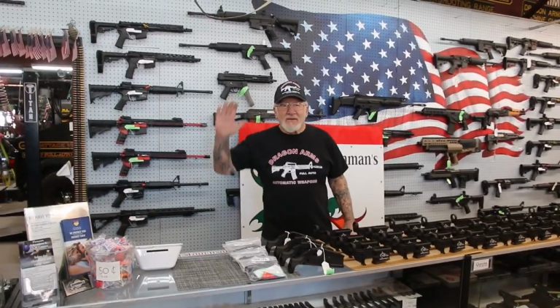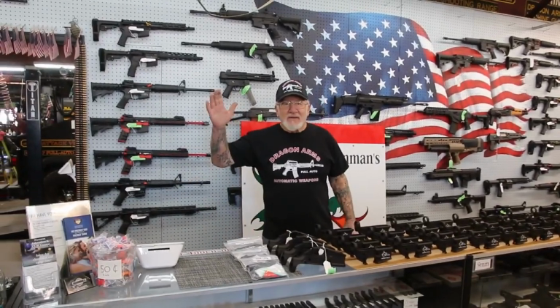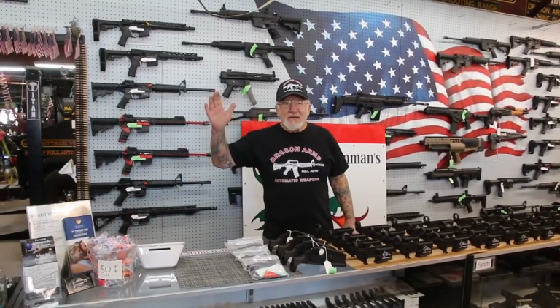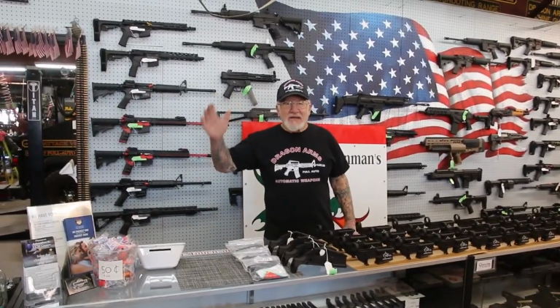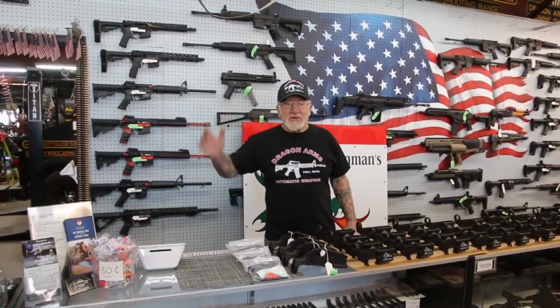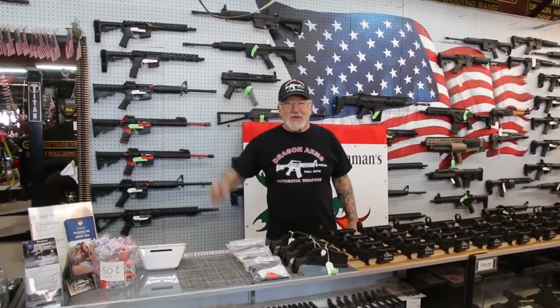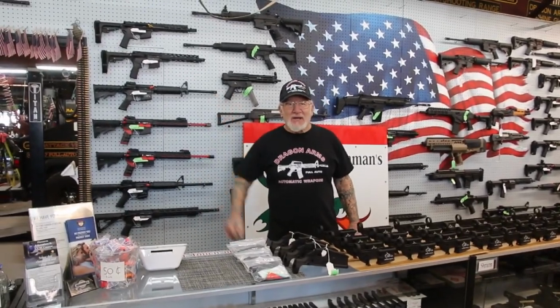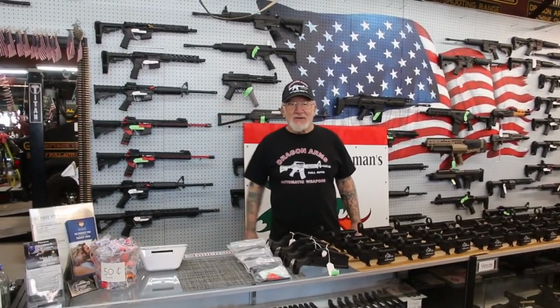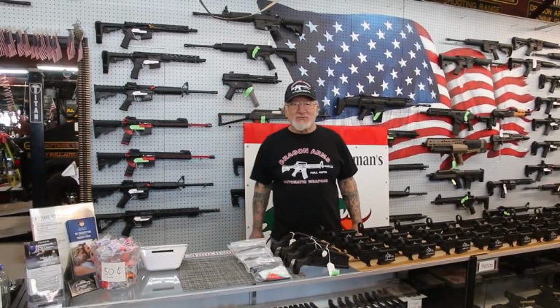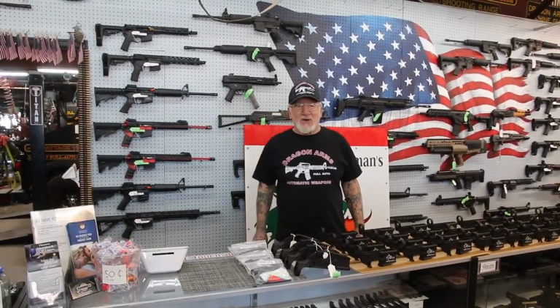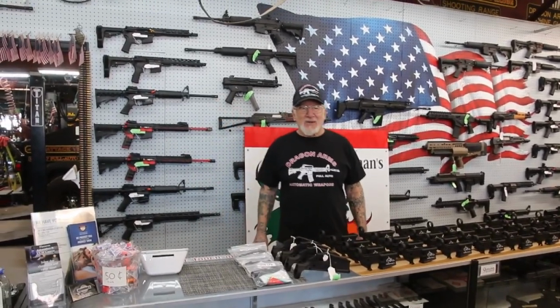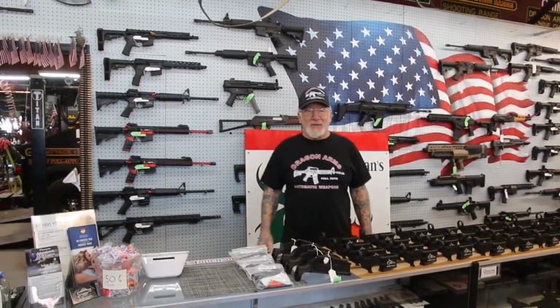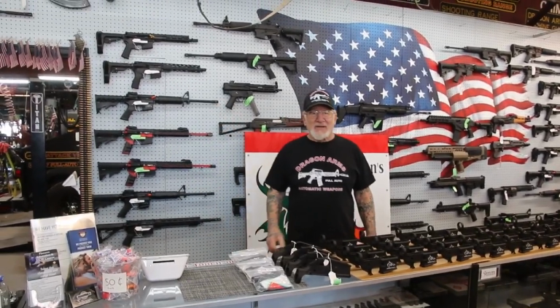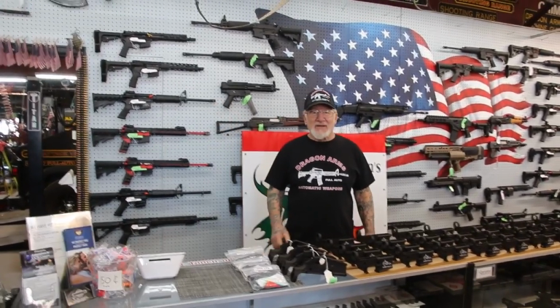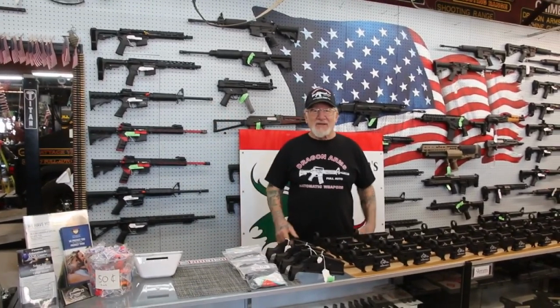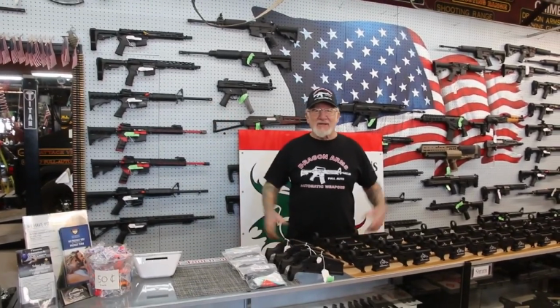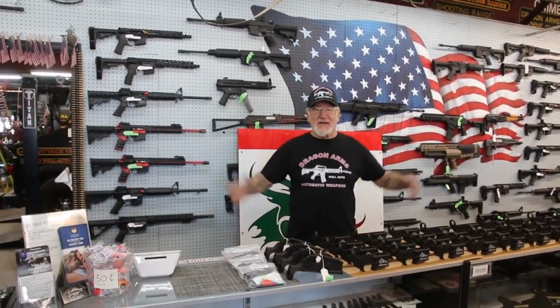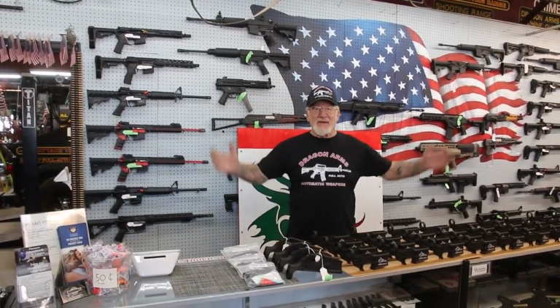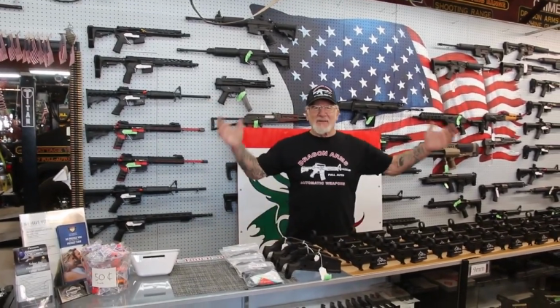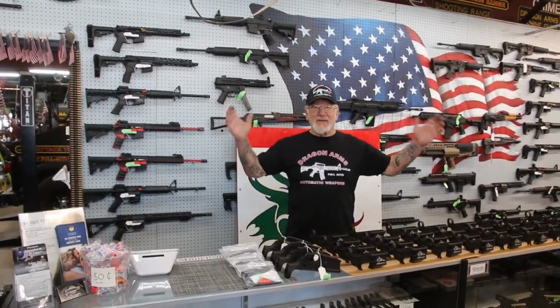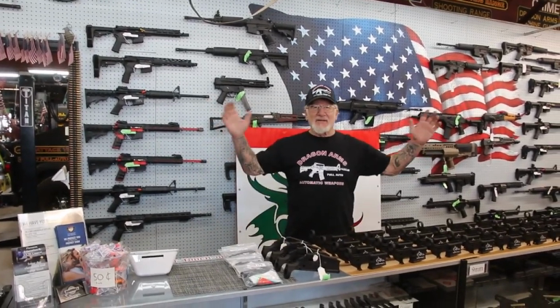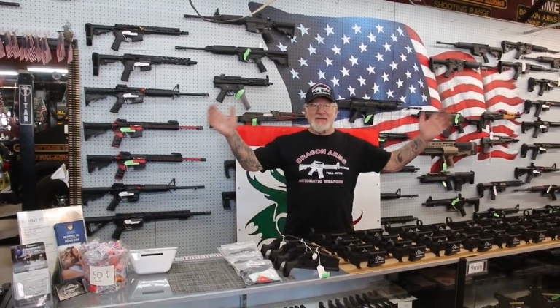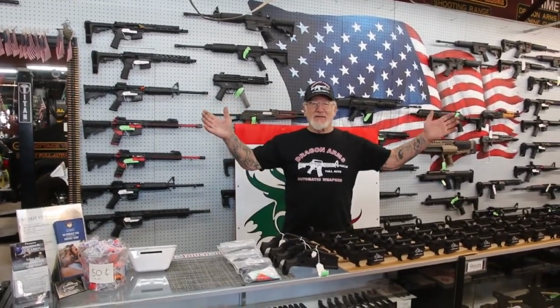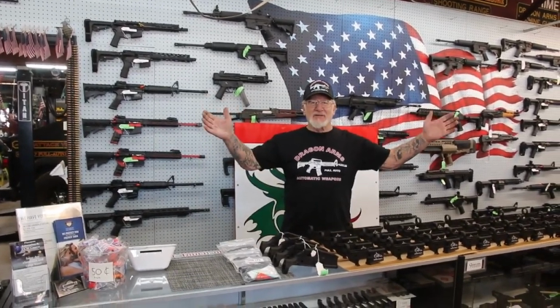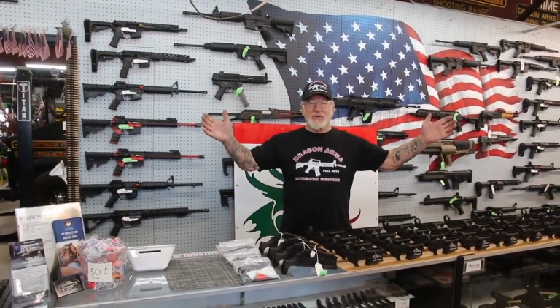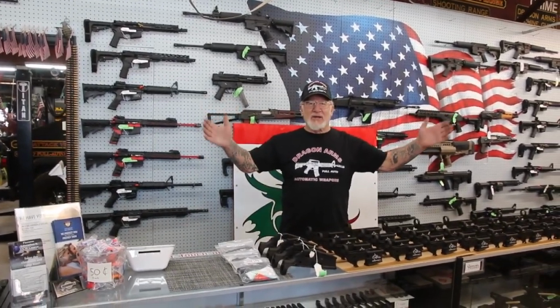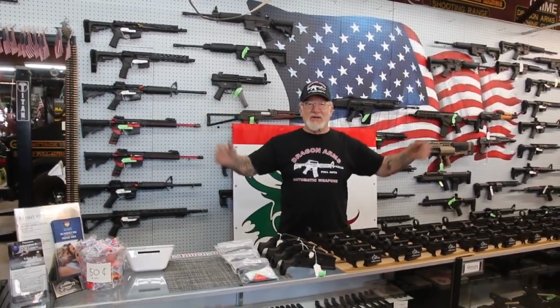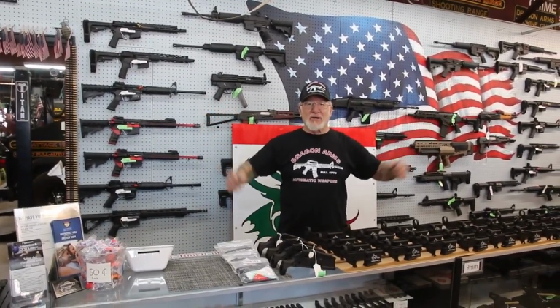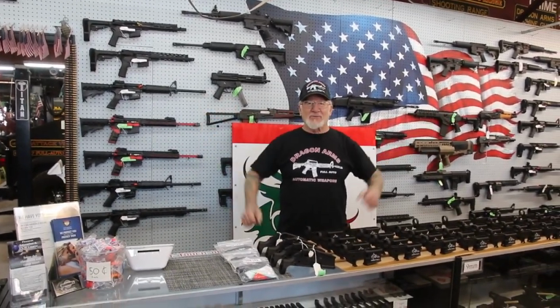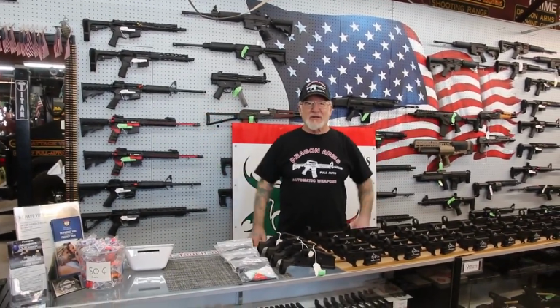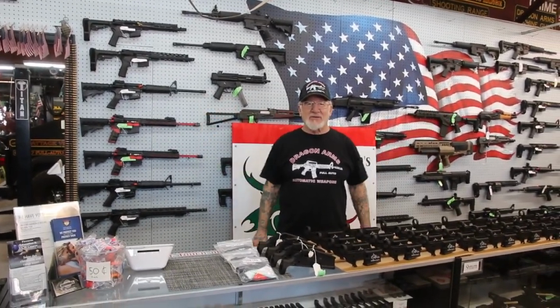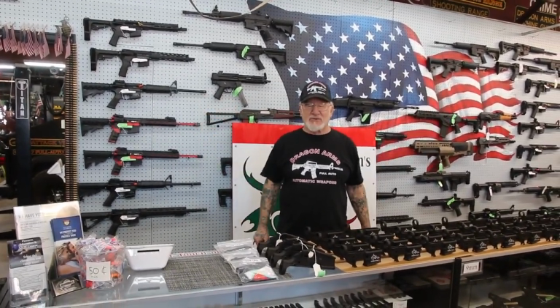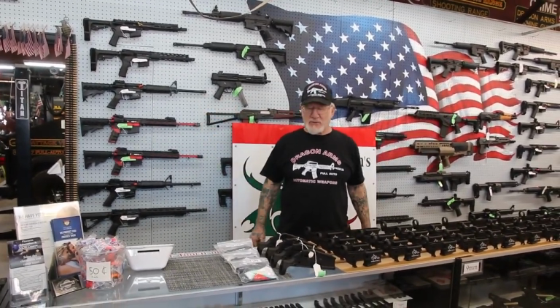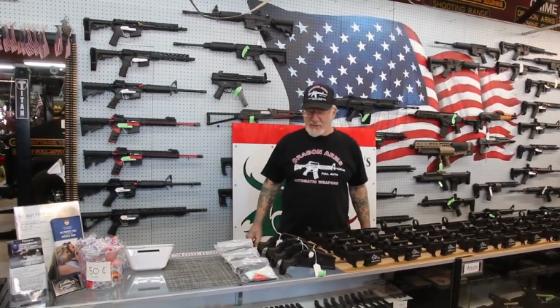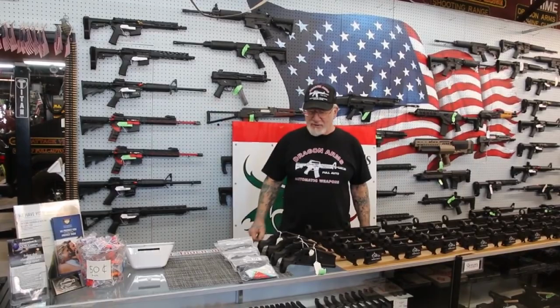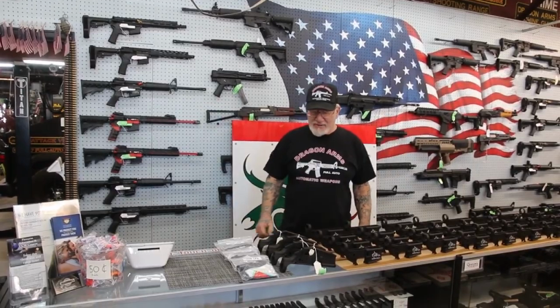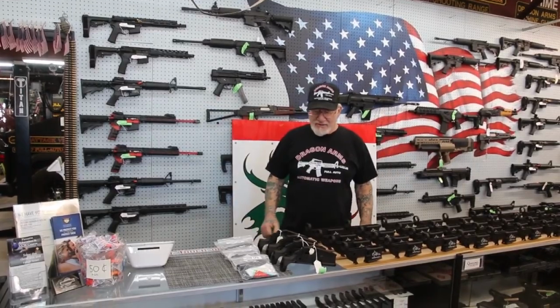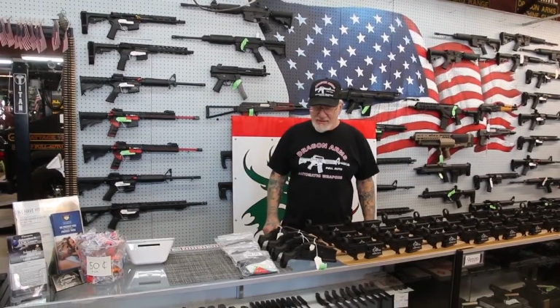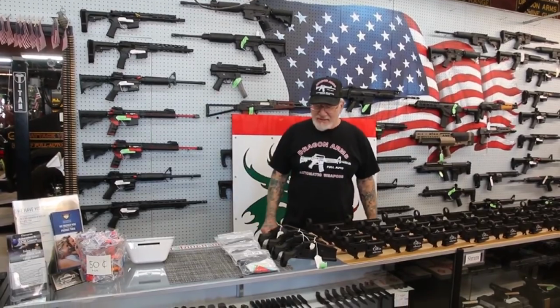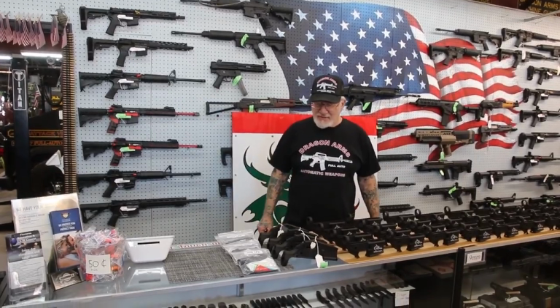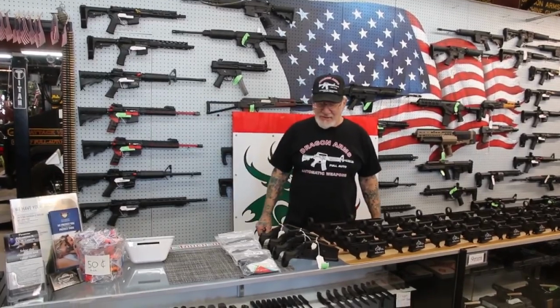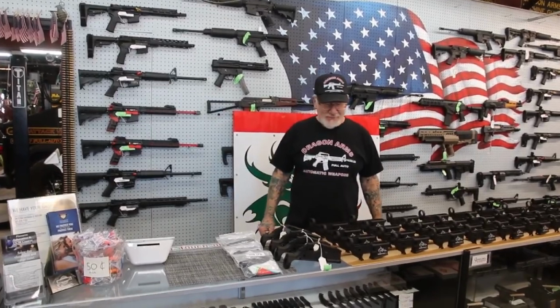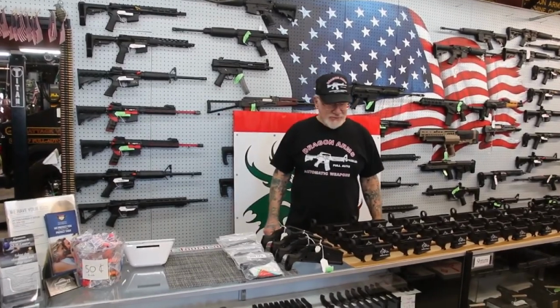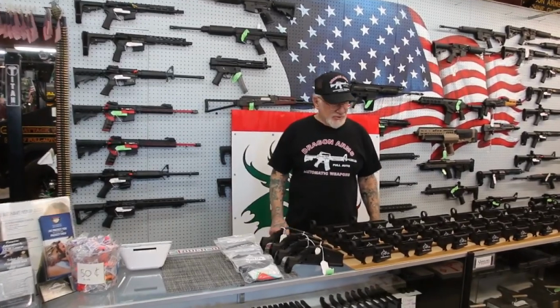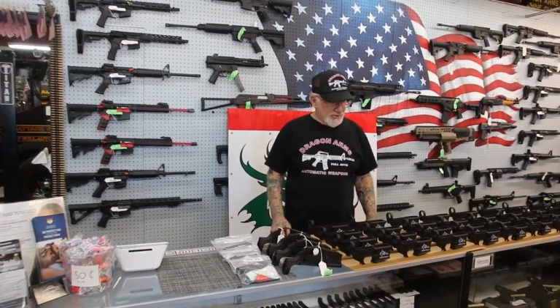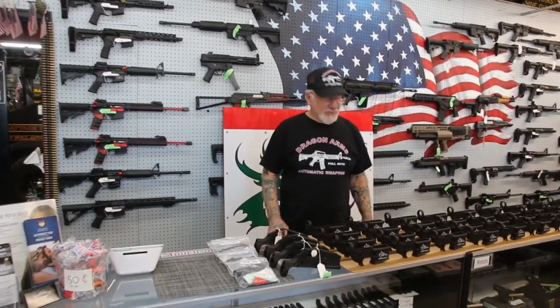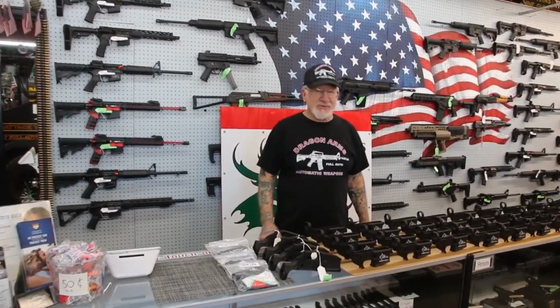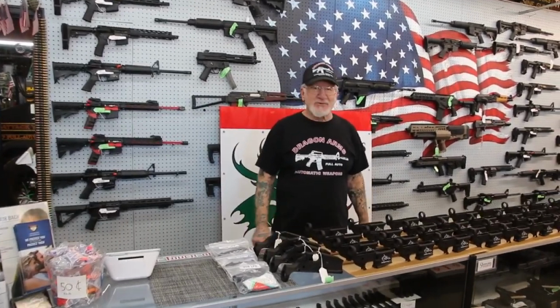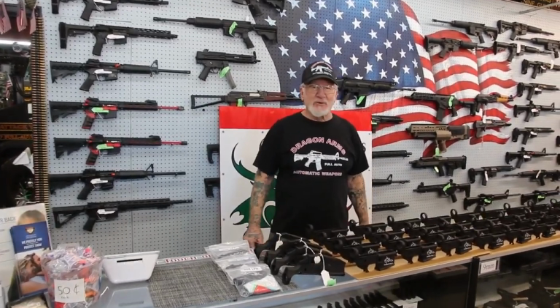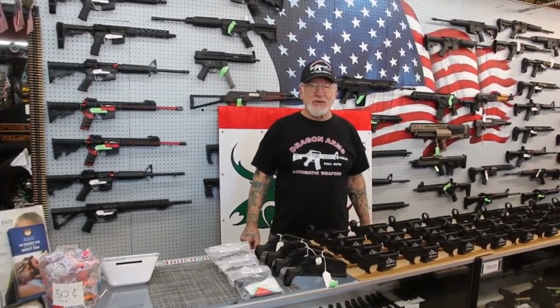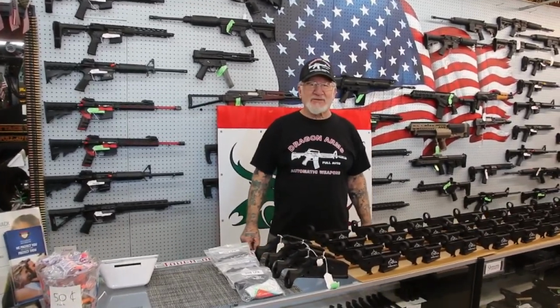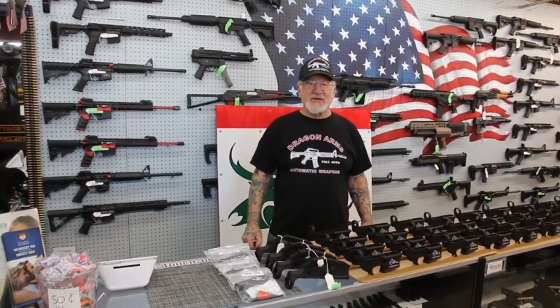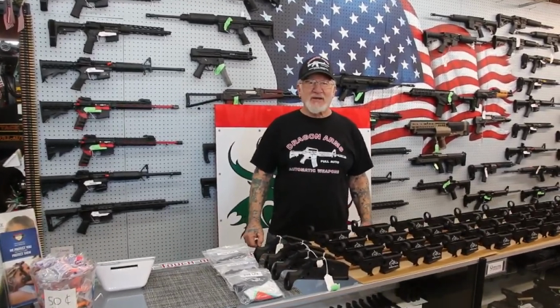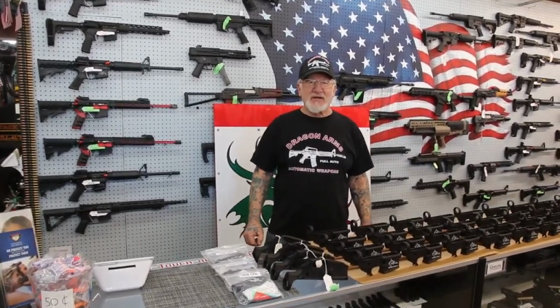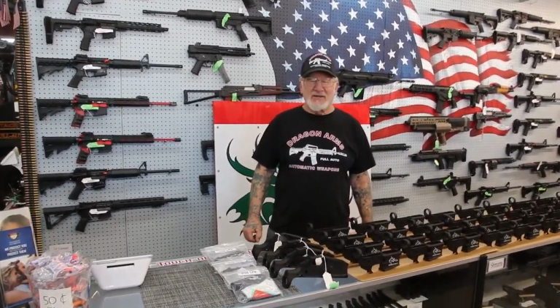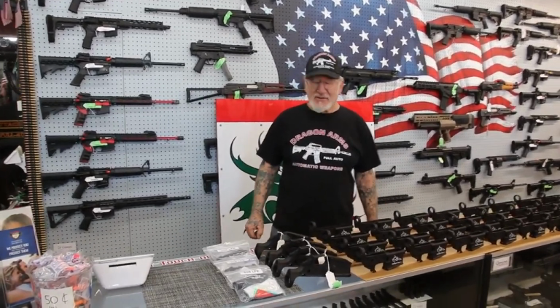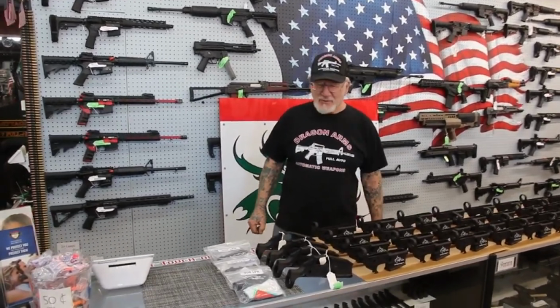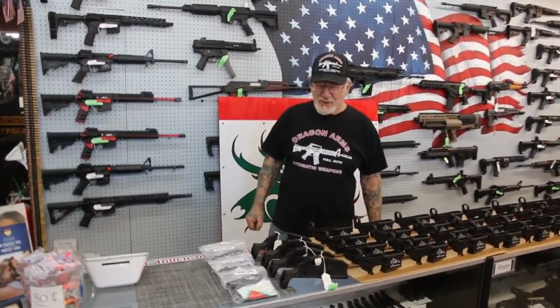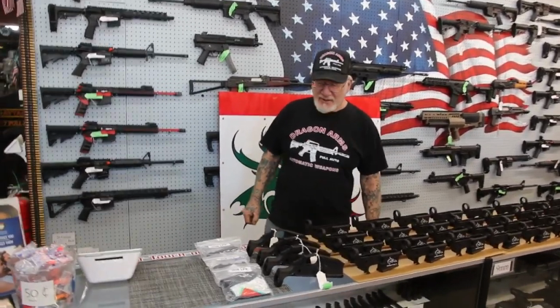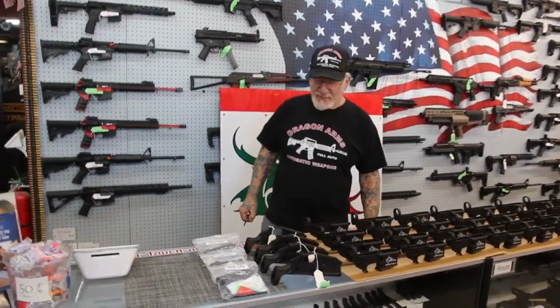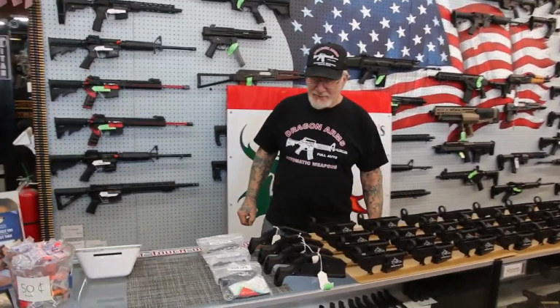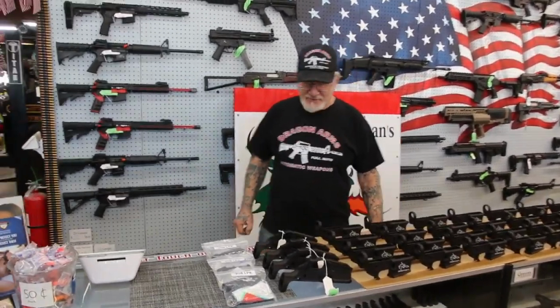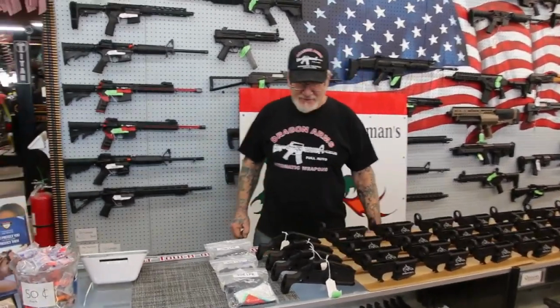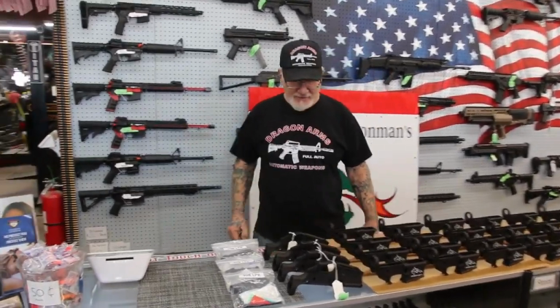Hey, how you doing guys? Dragon Man here. I'm in the Dragon Arms Gun Store — let me show you what's new and exciting, what came in today.